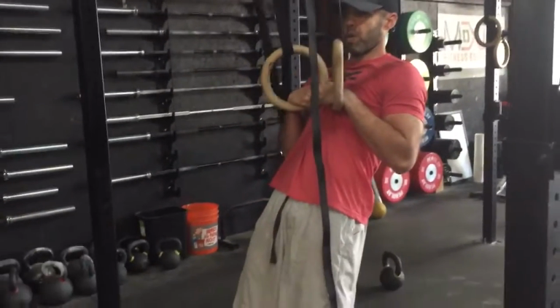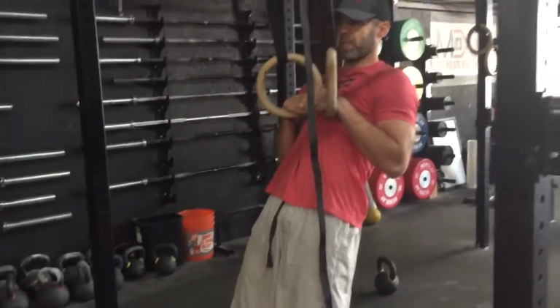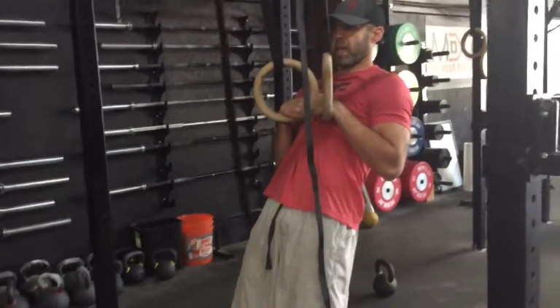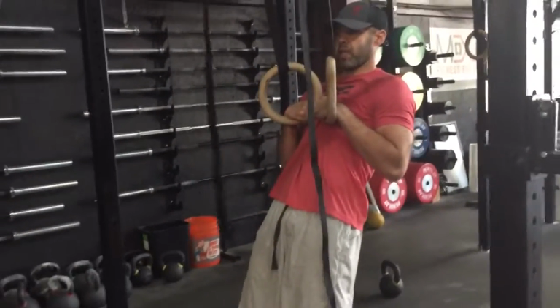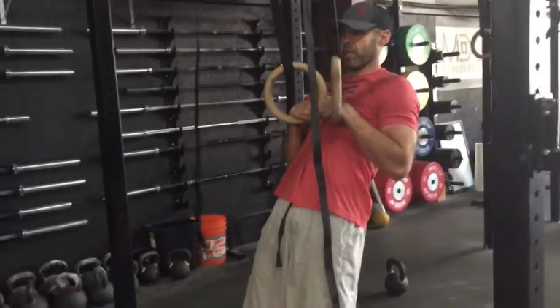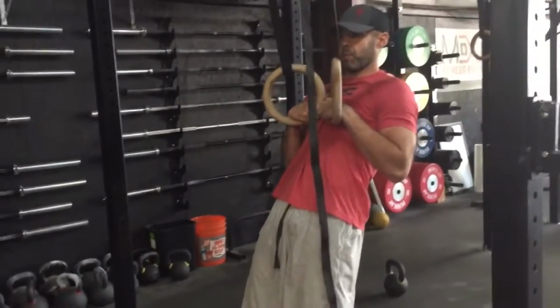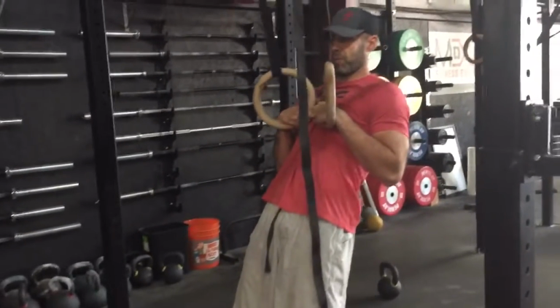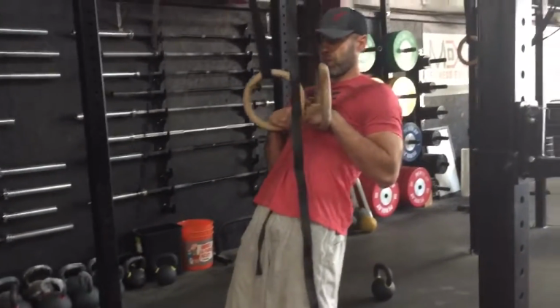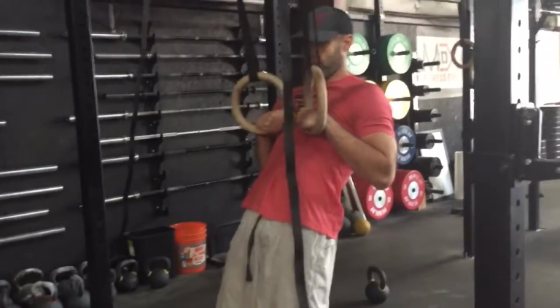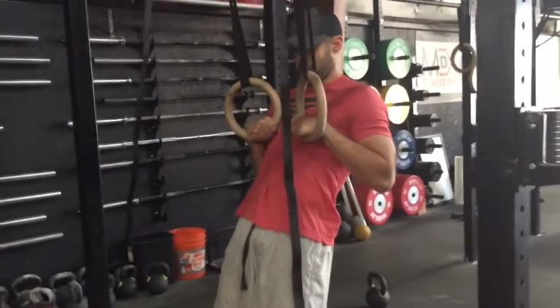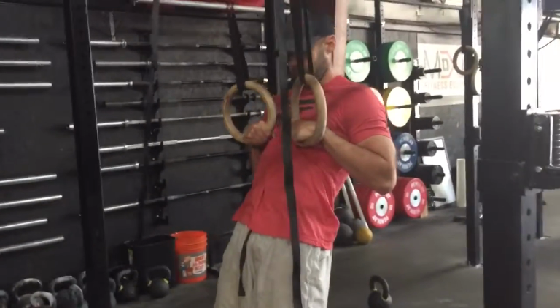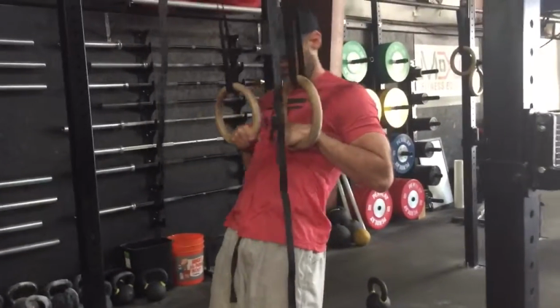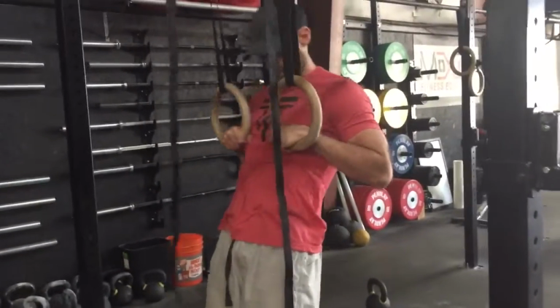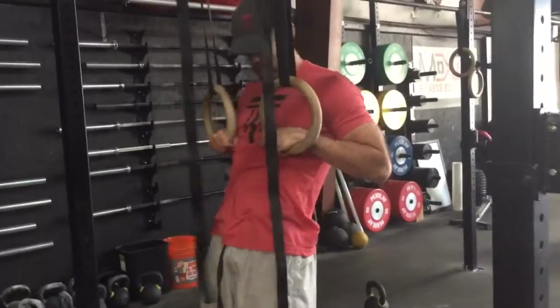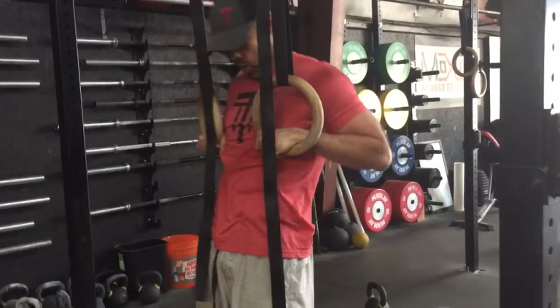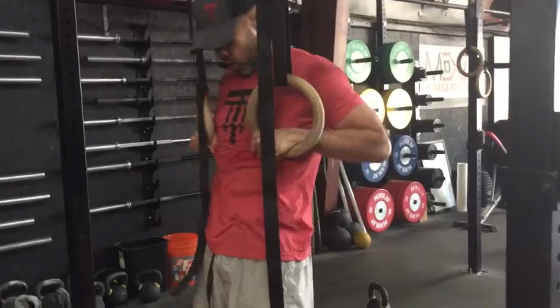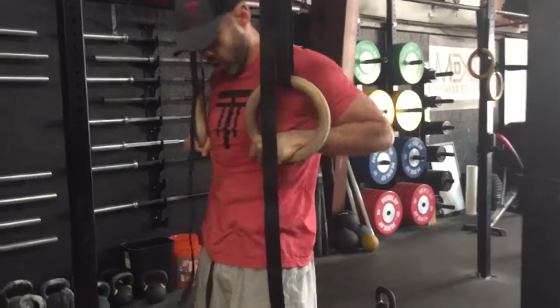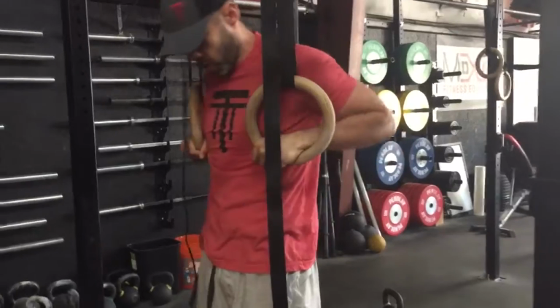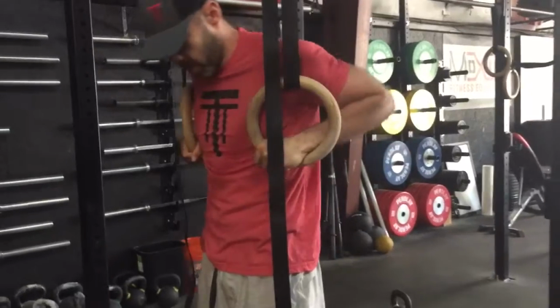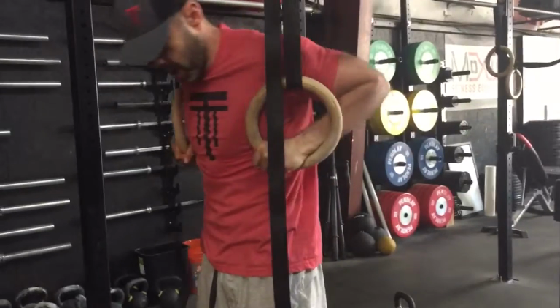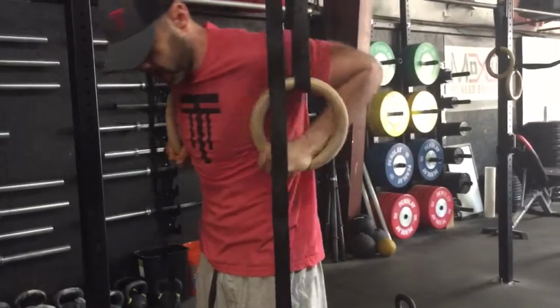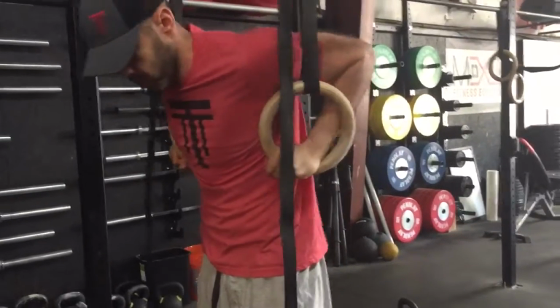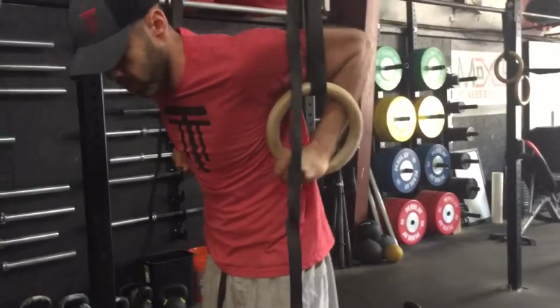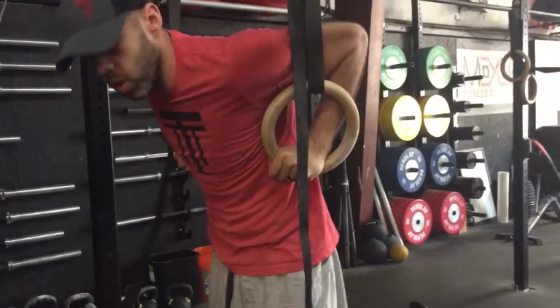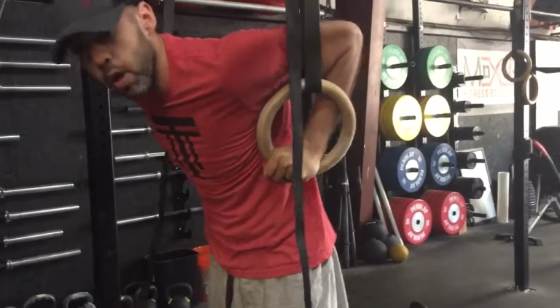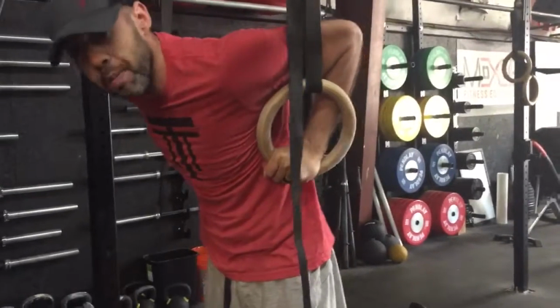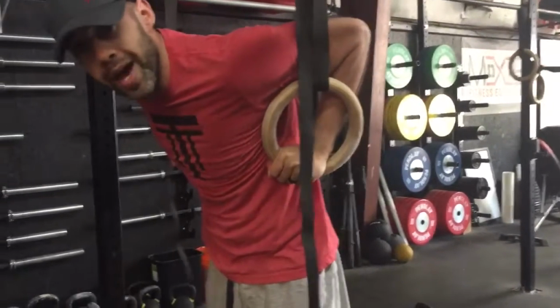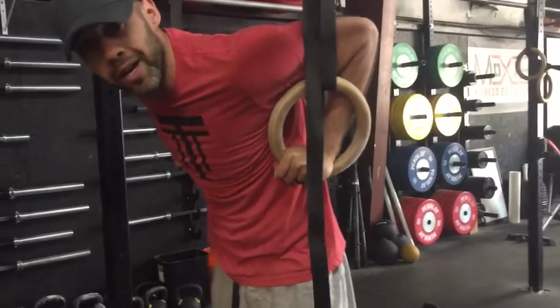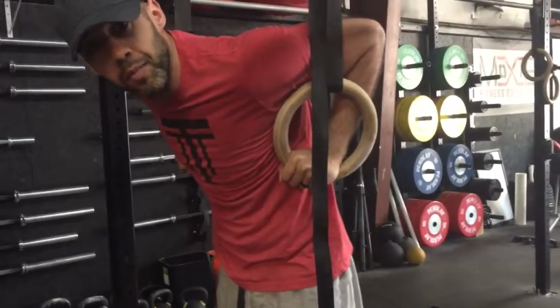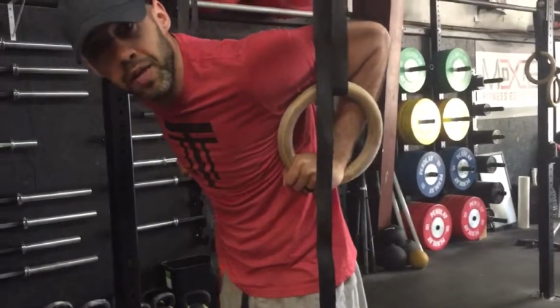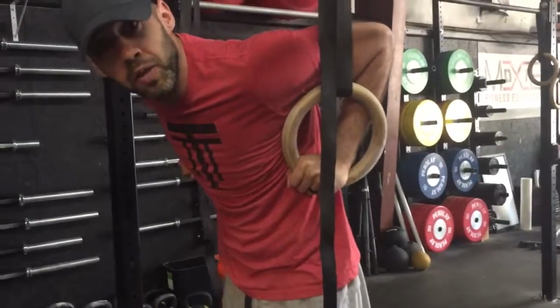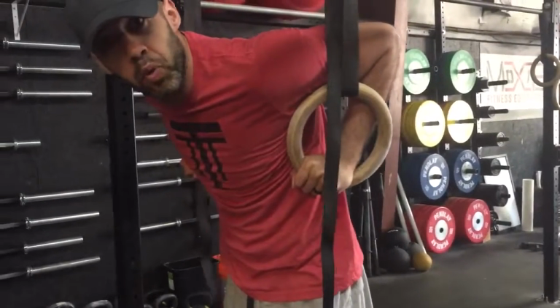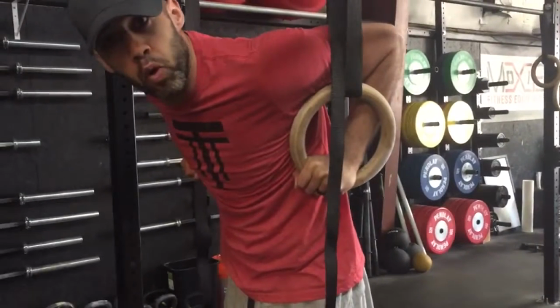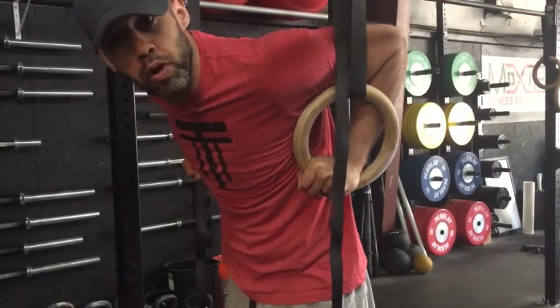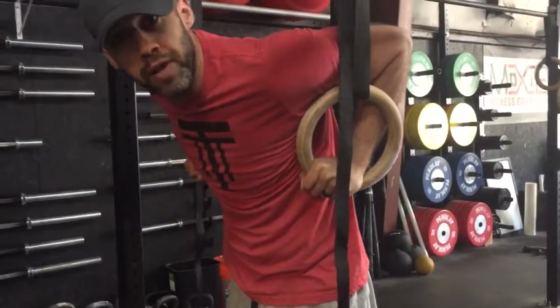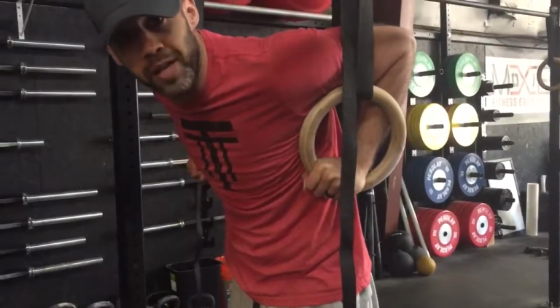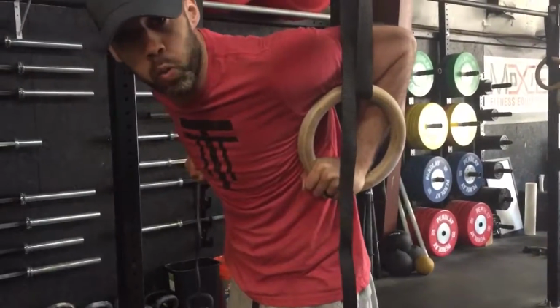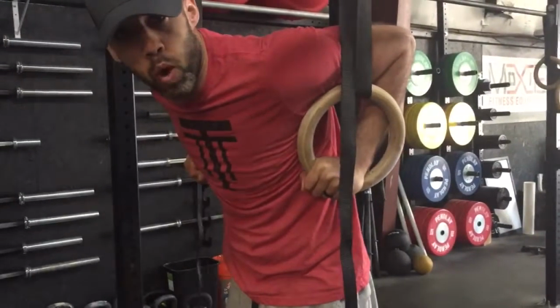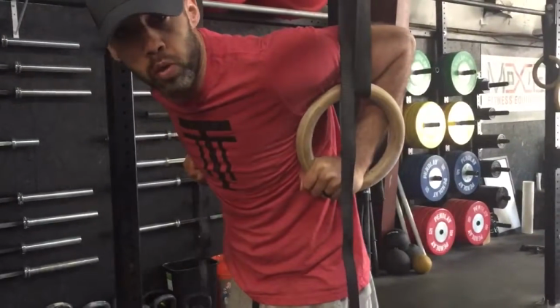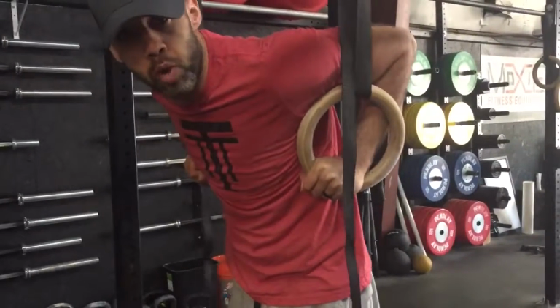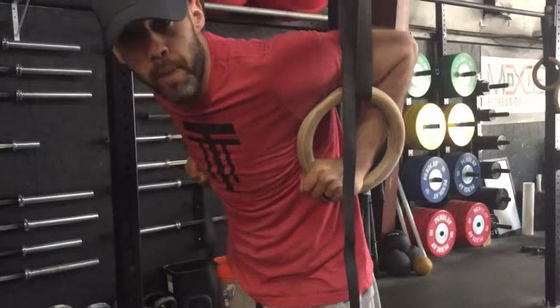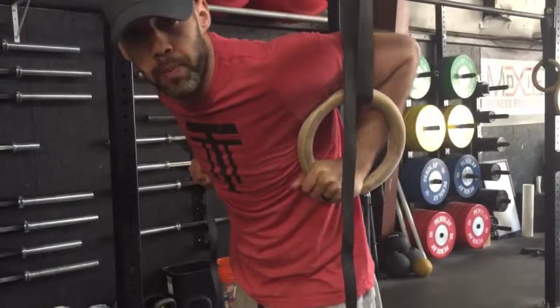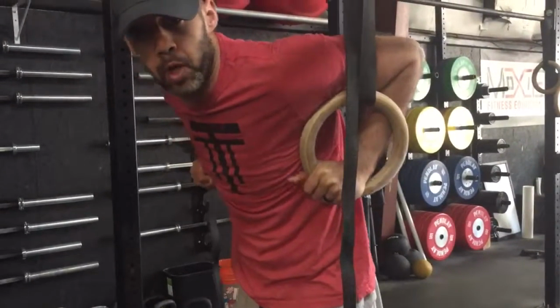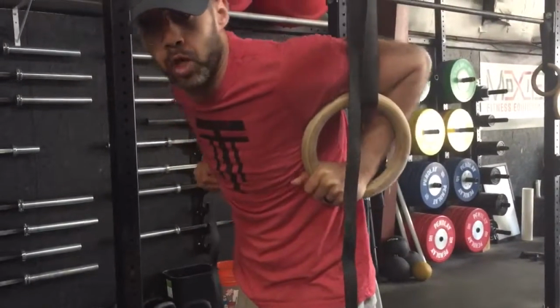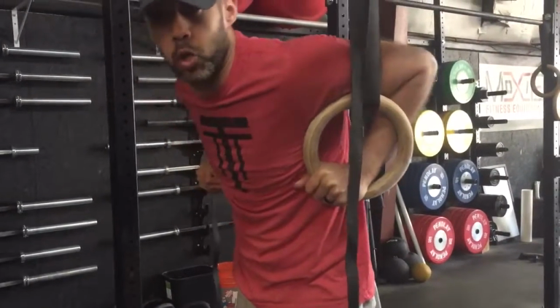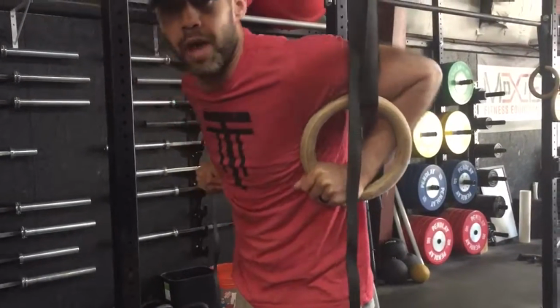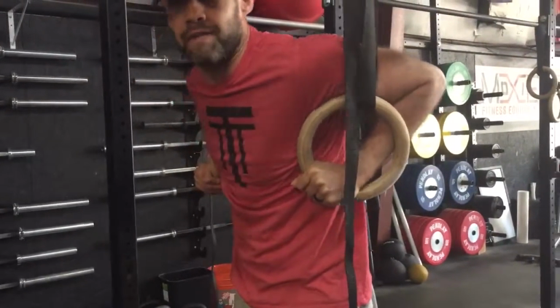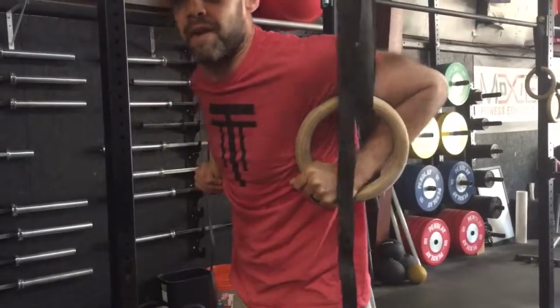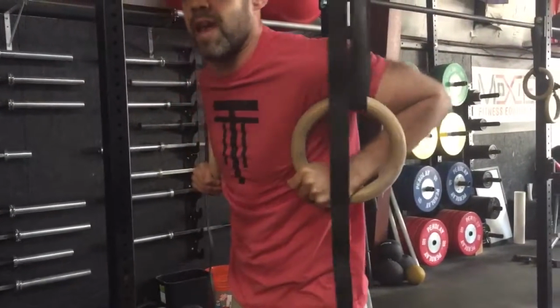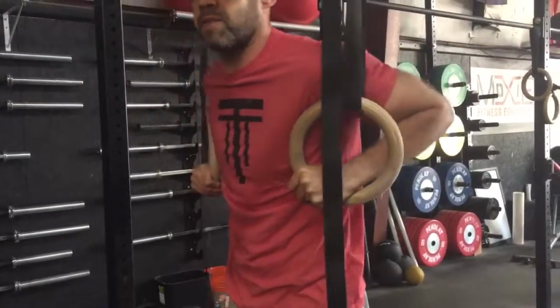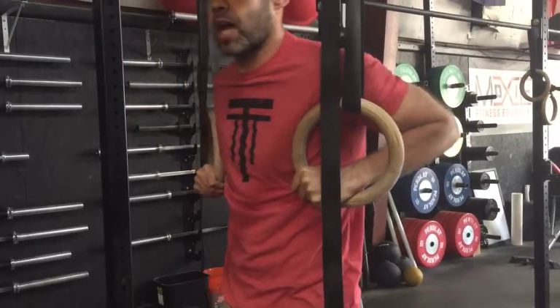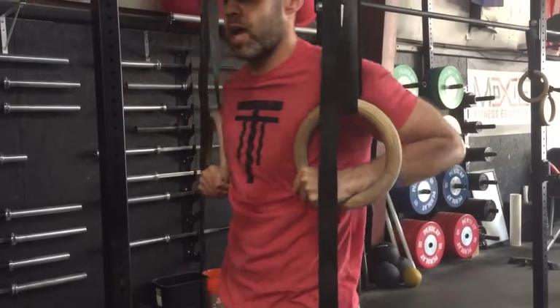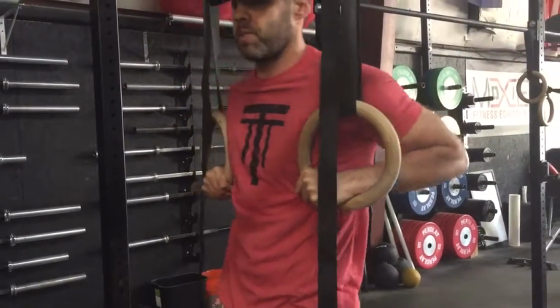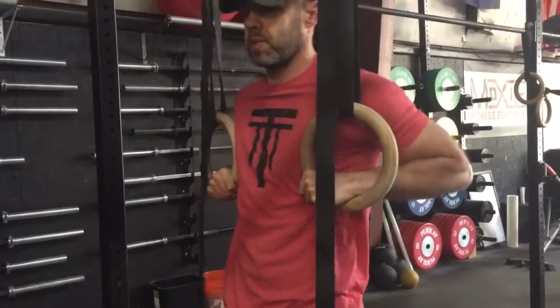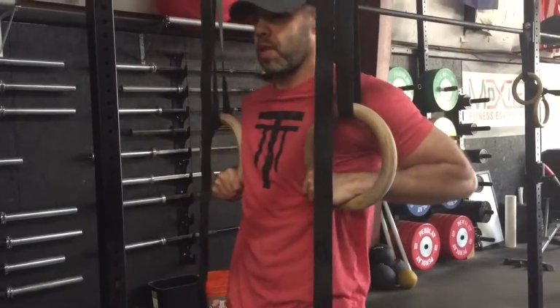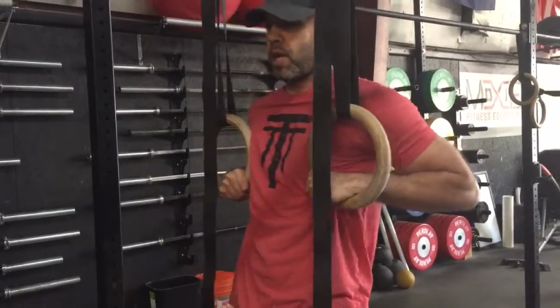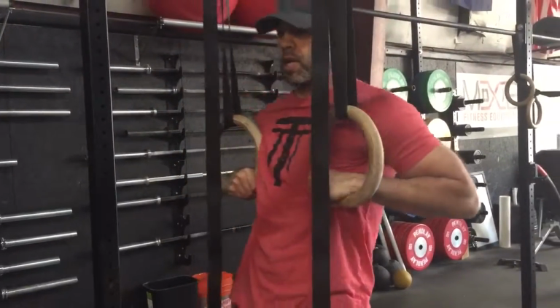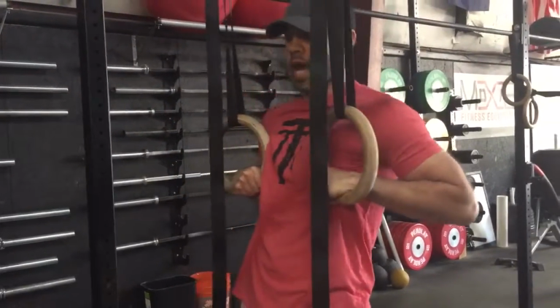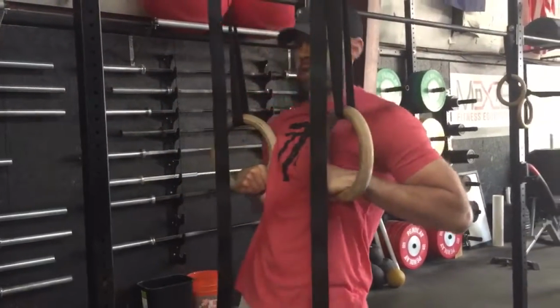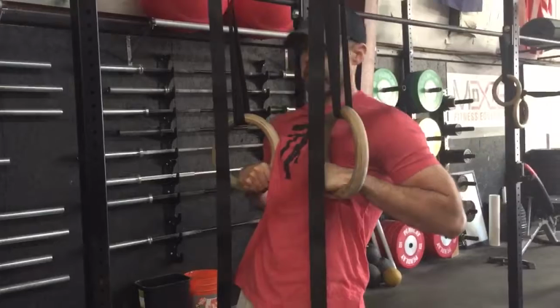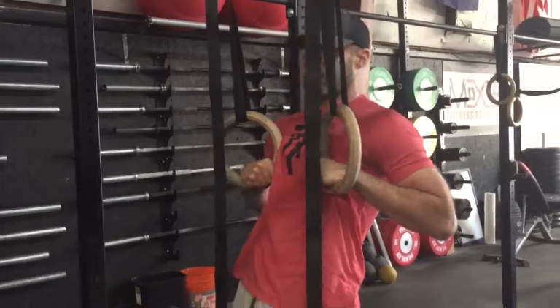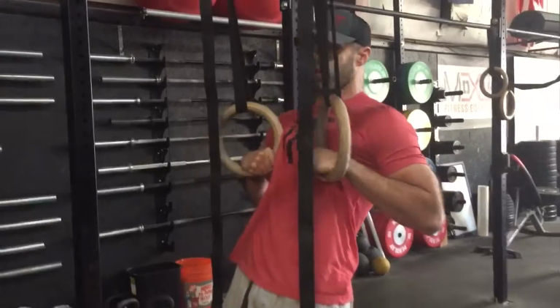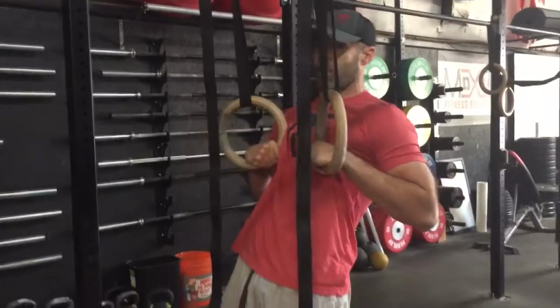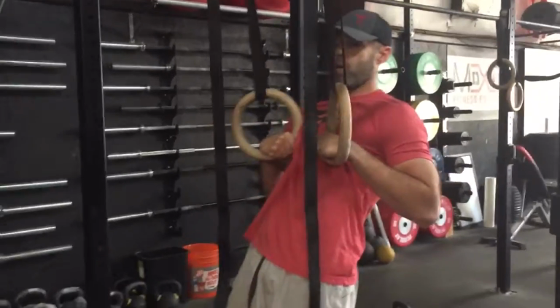Once you hit this position, trace all the way back through into your support. That's one rep. You're going to do that five times, nice and slow.